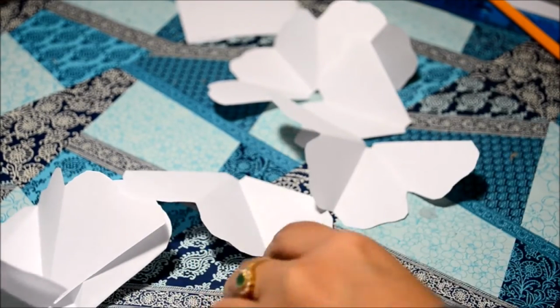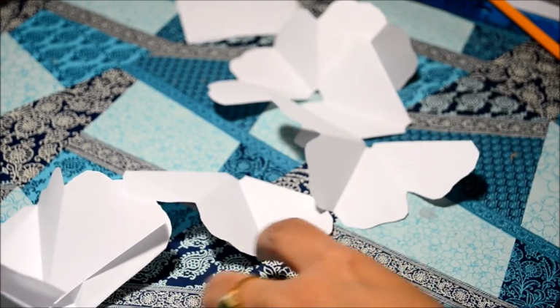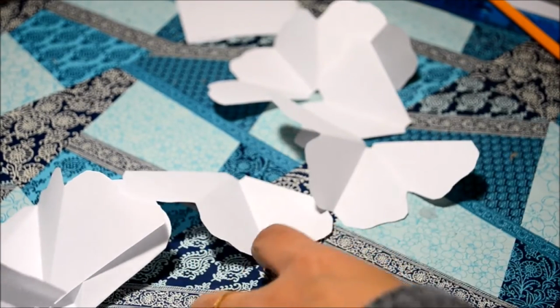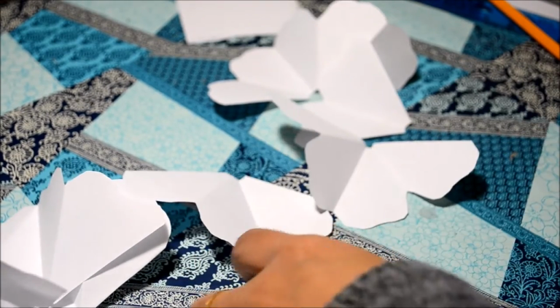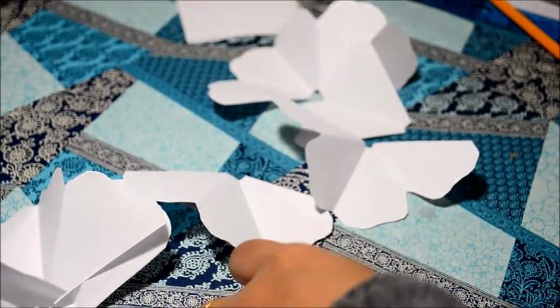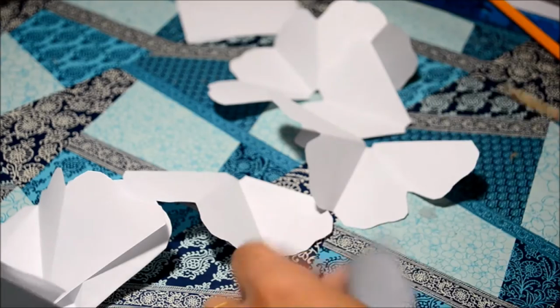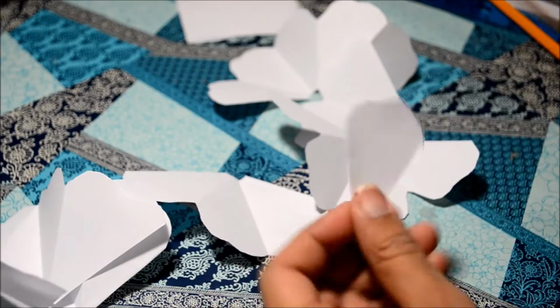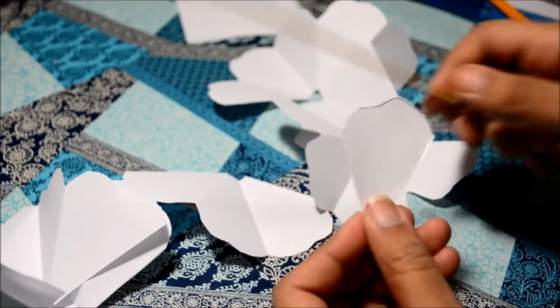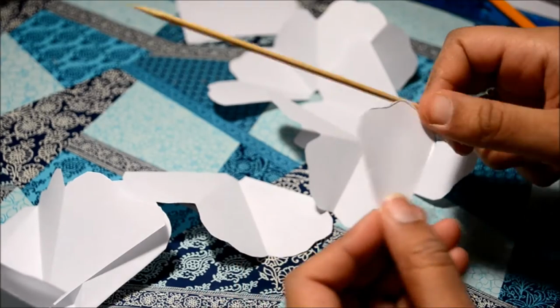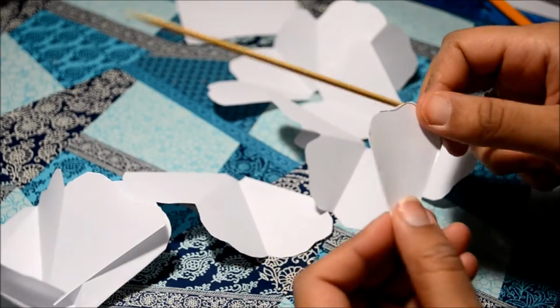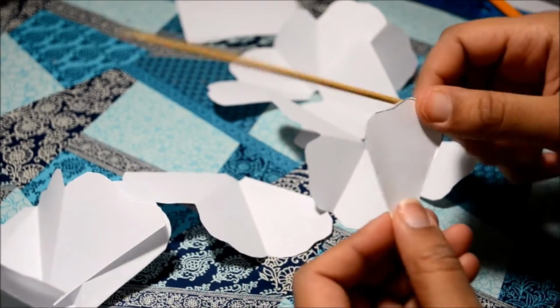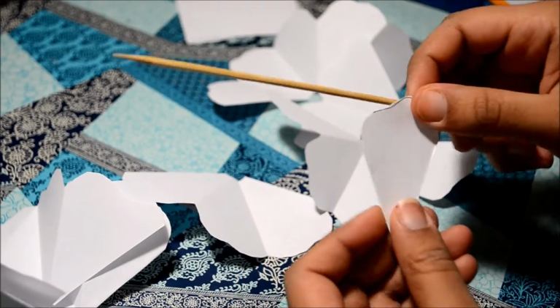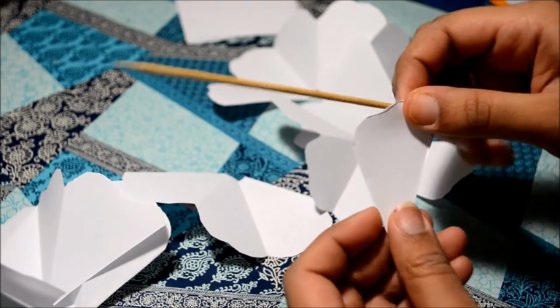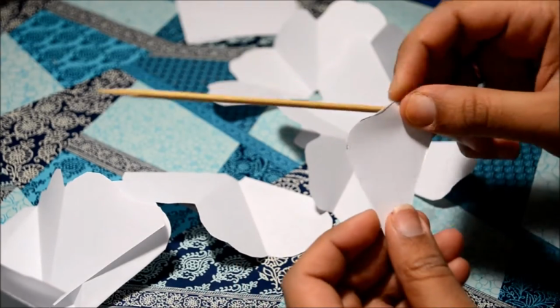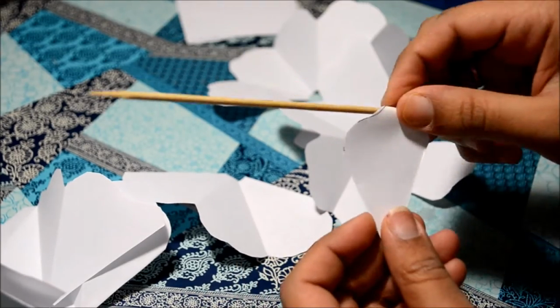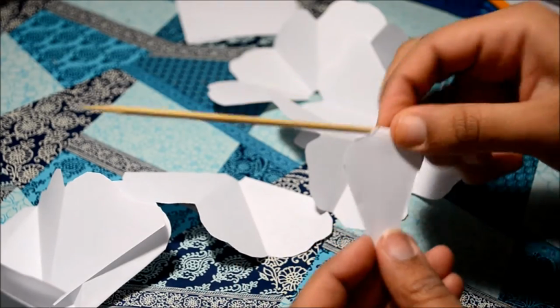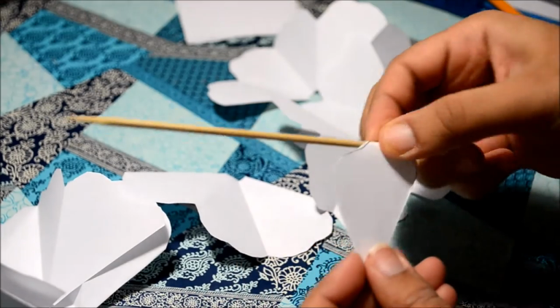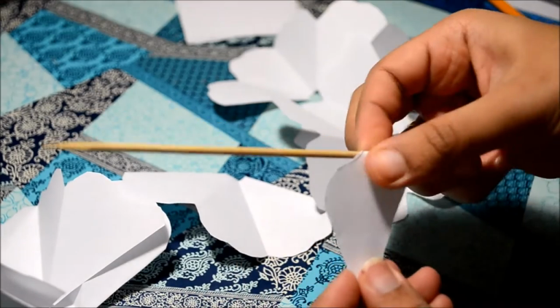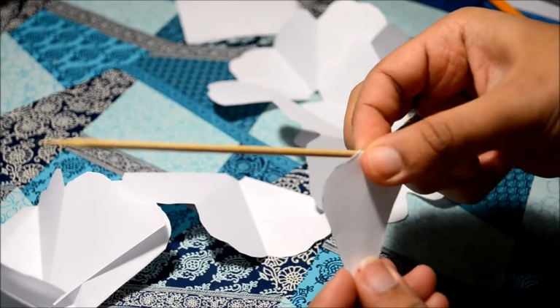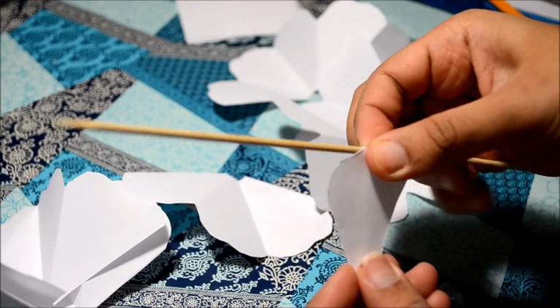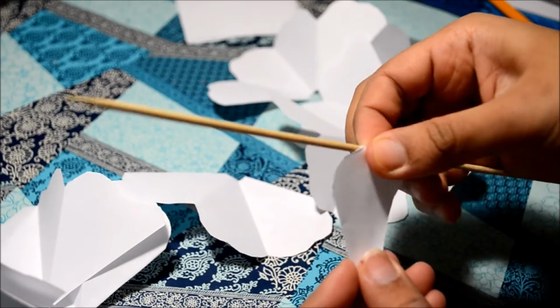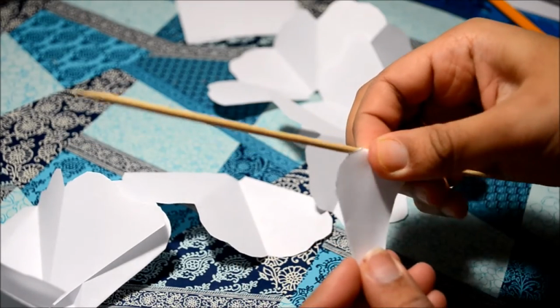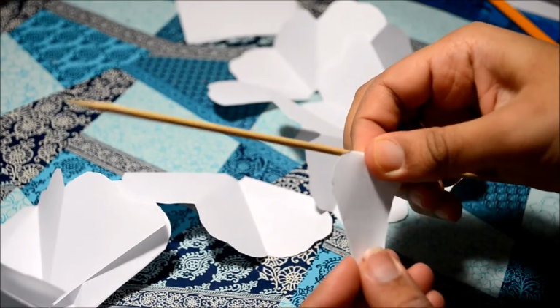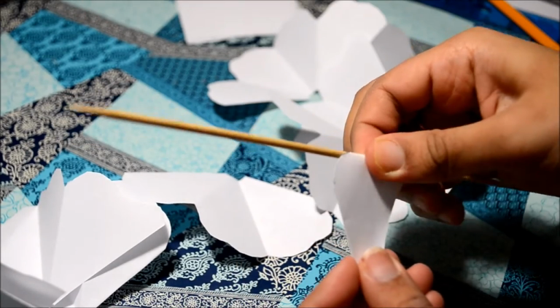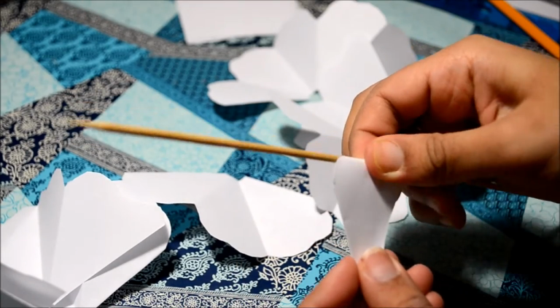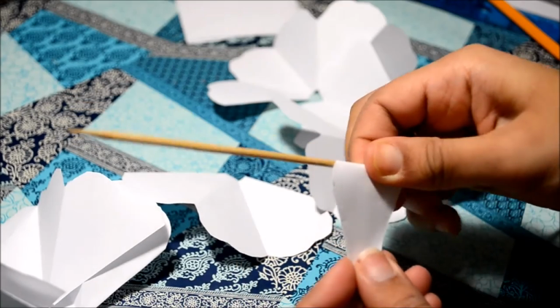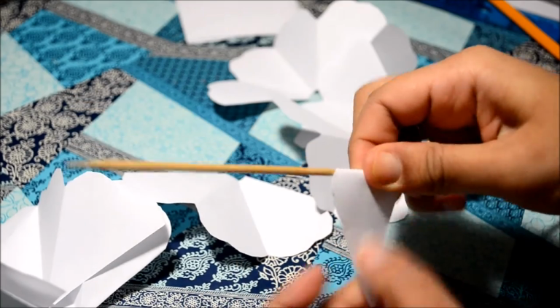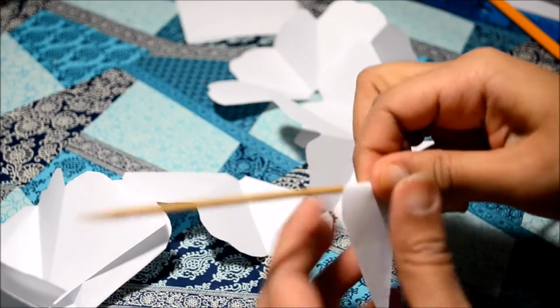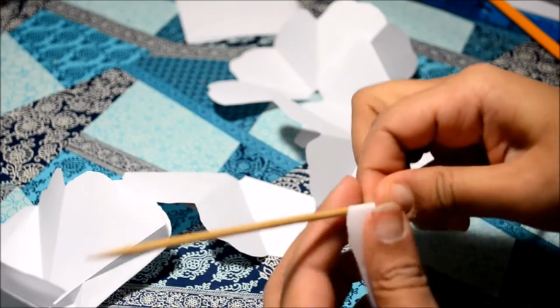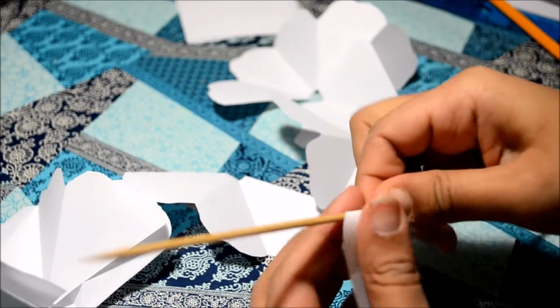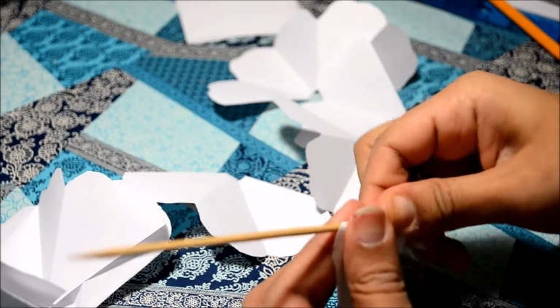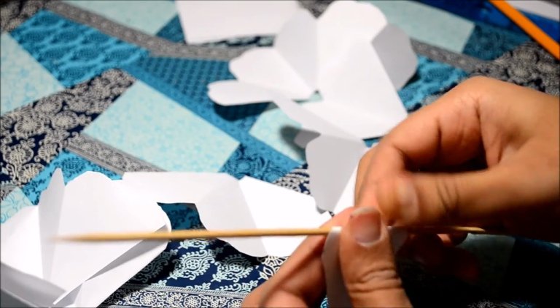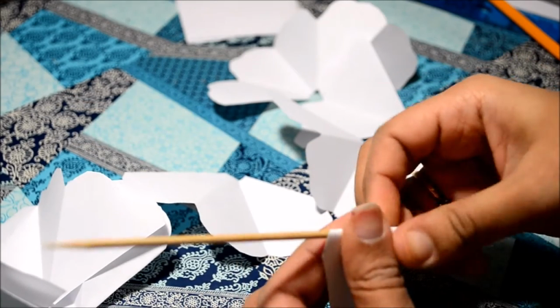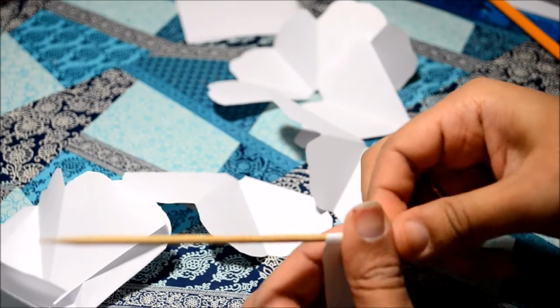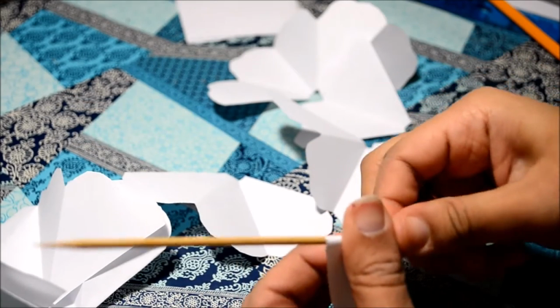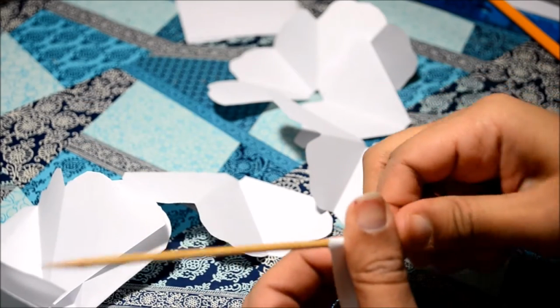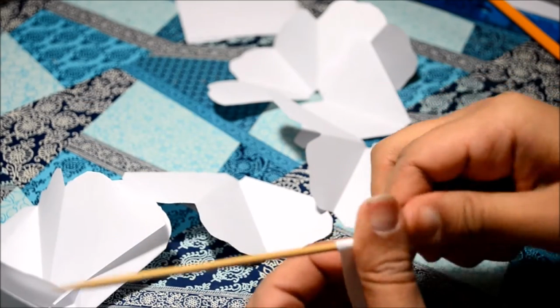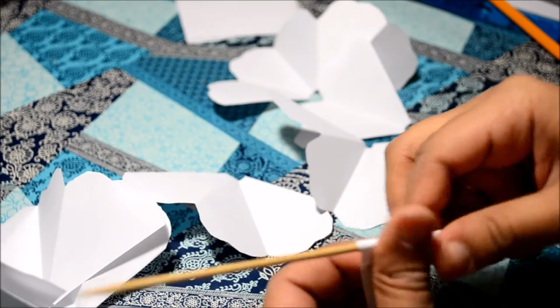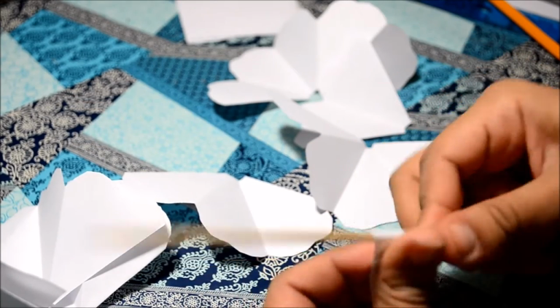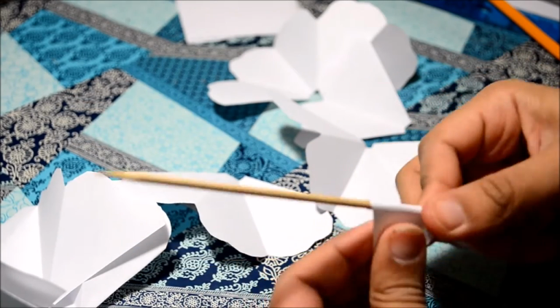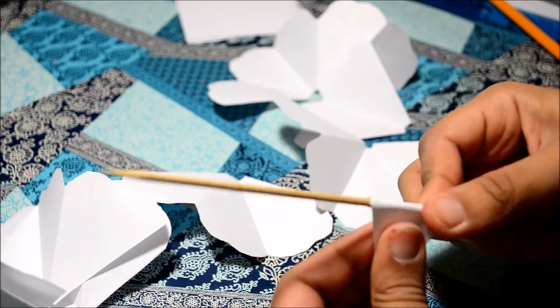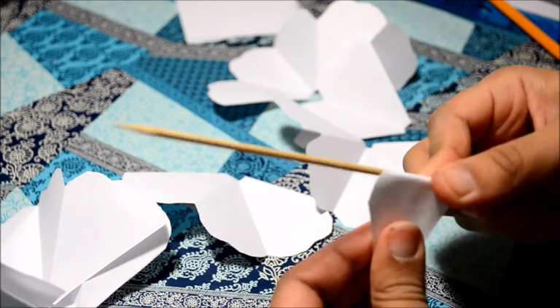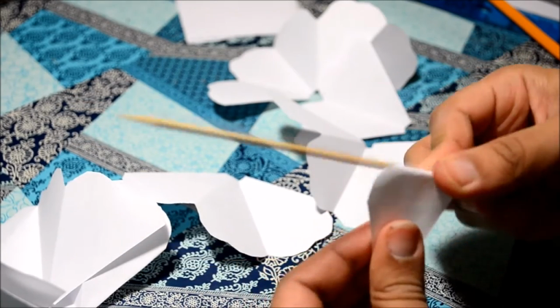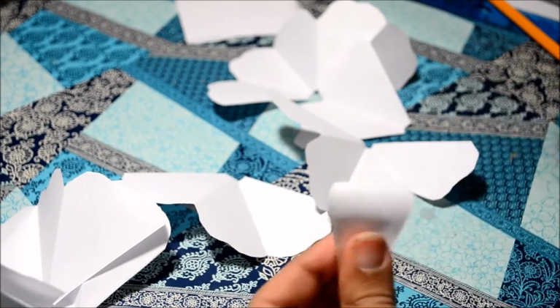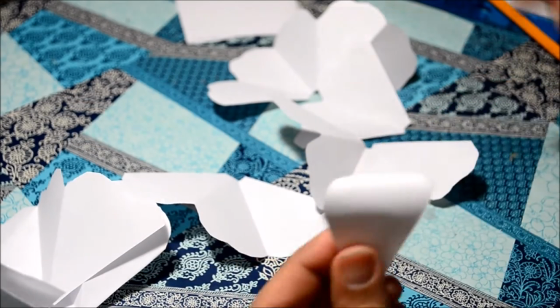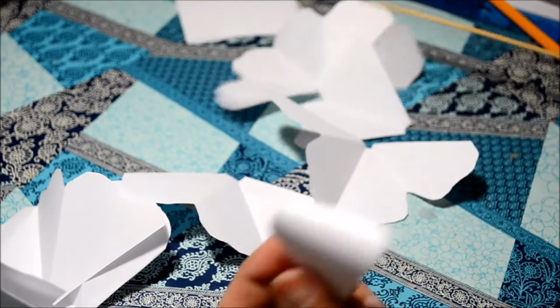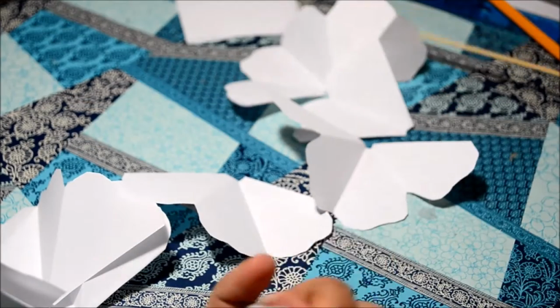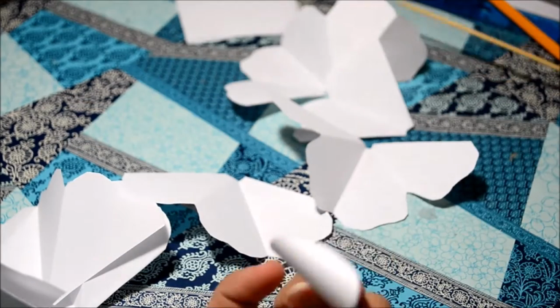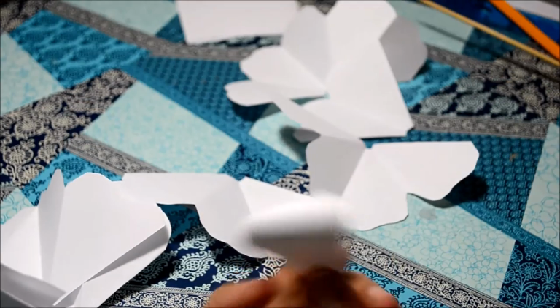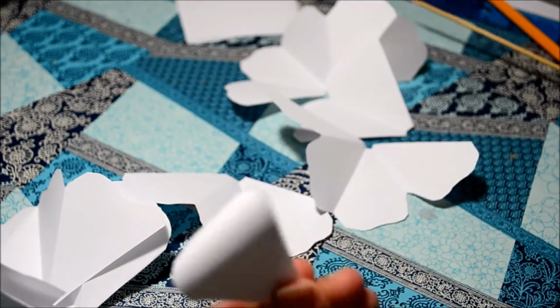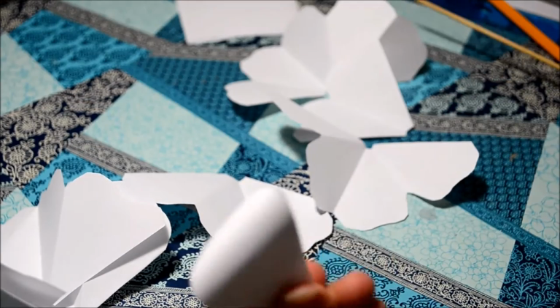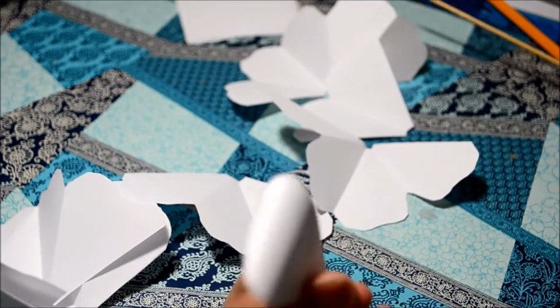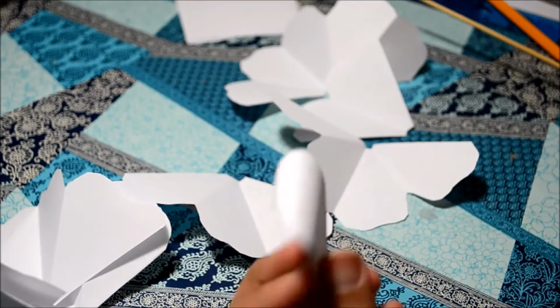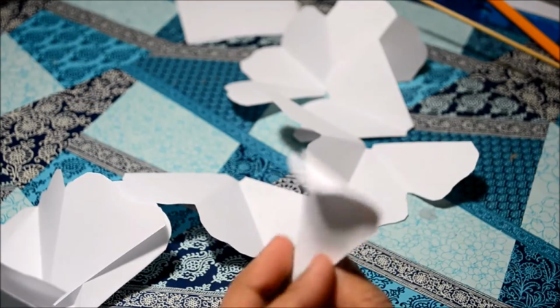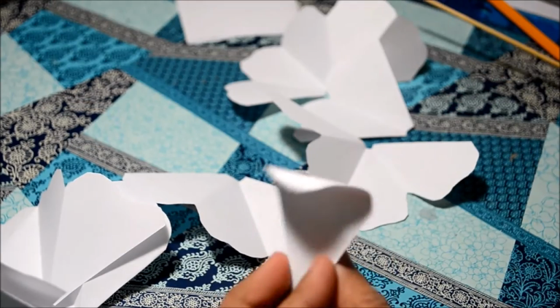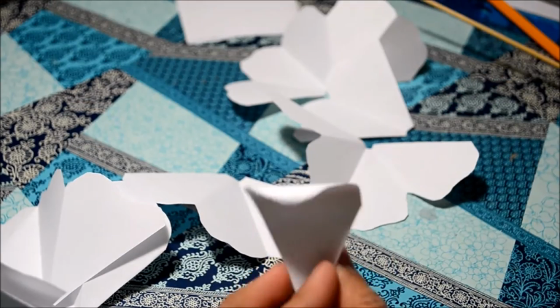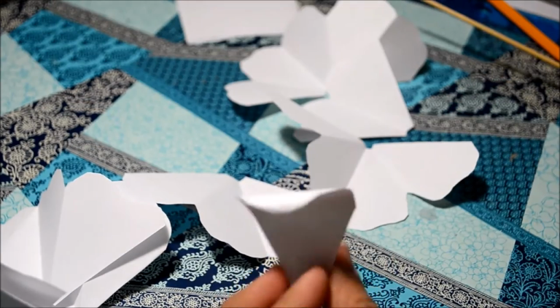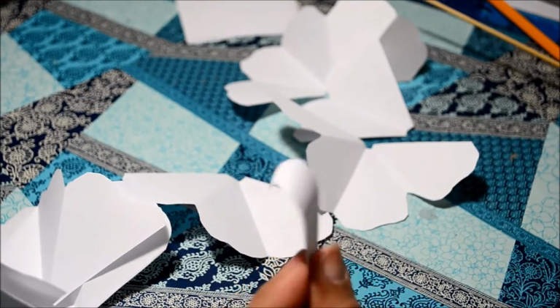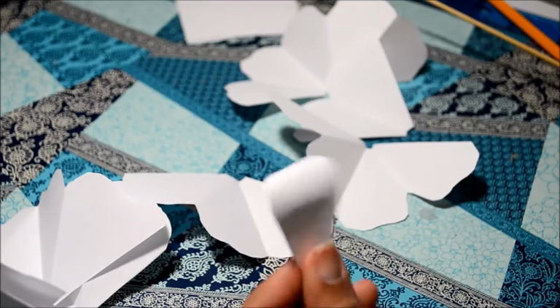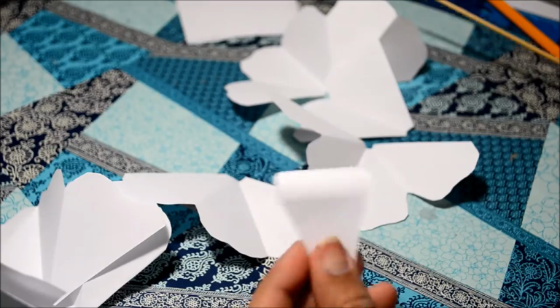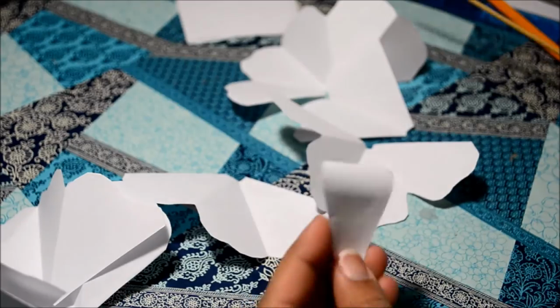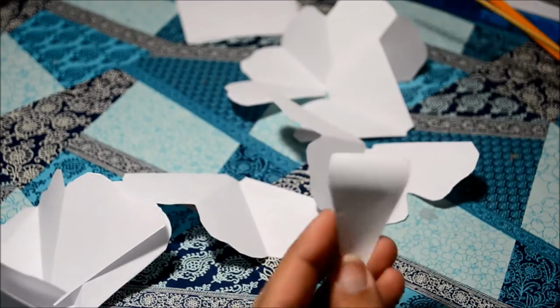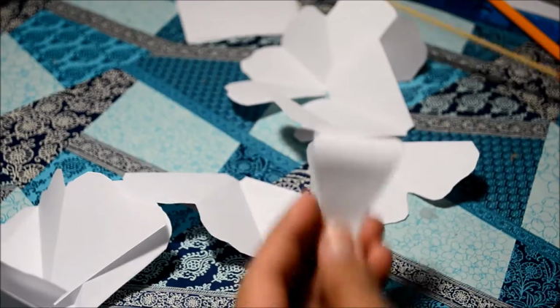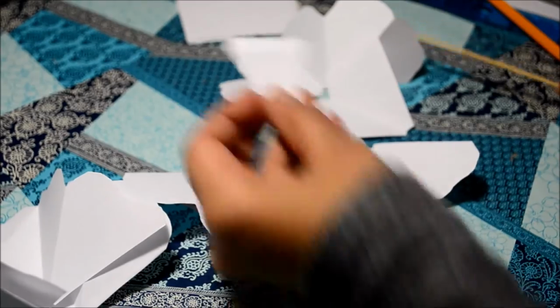The next thing I did was I took a skewer and curled the edges of petals so they look more curly.